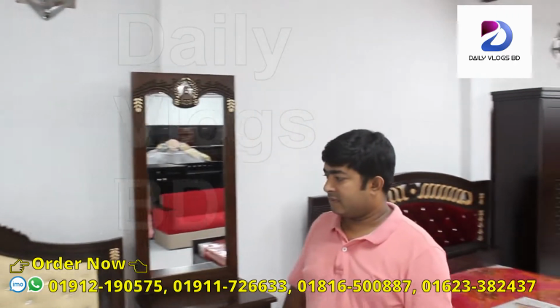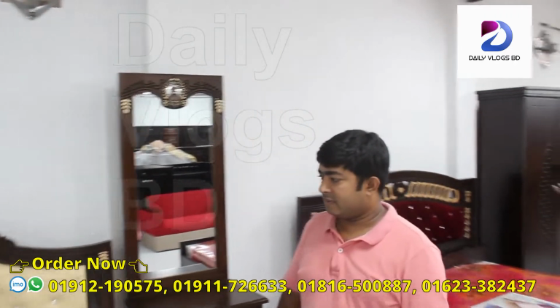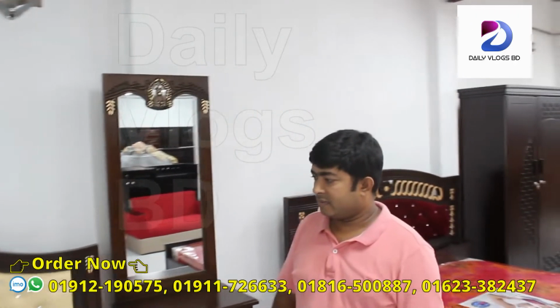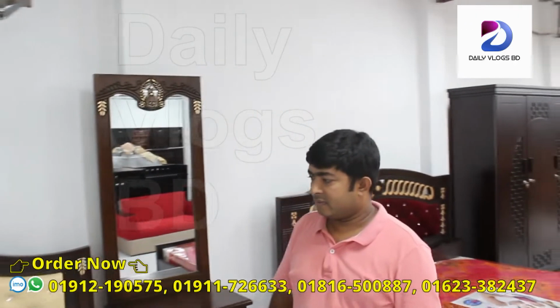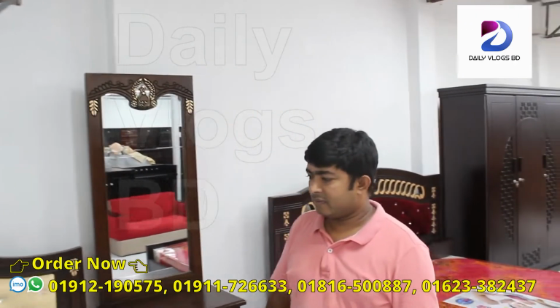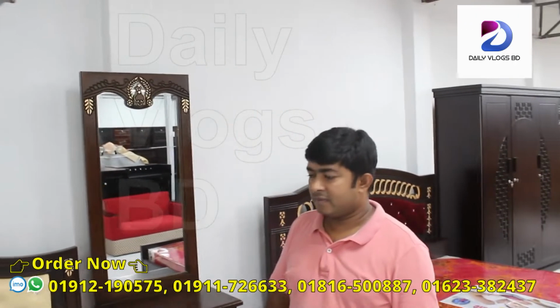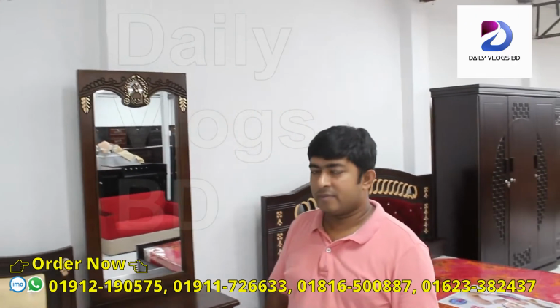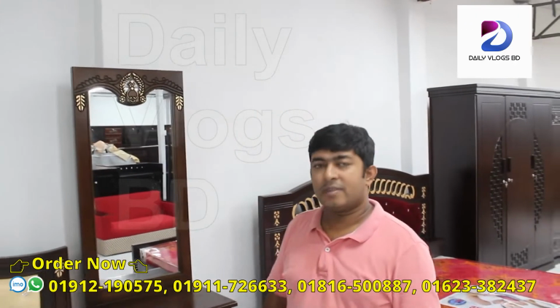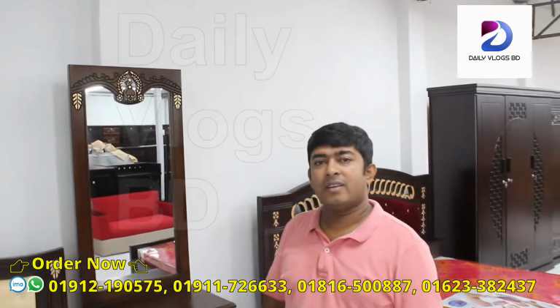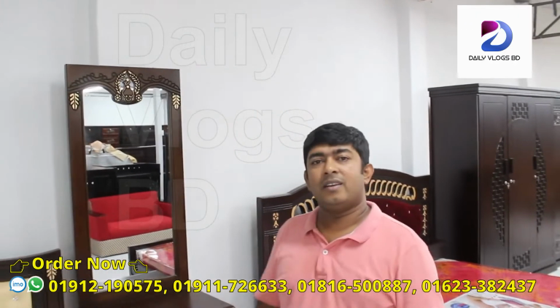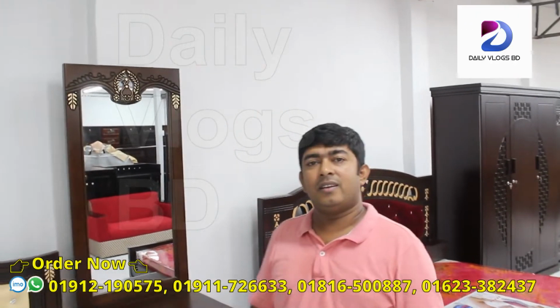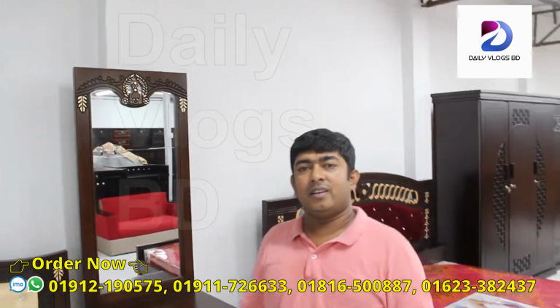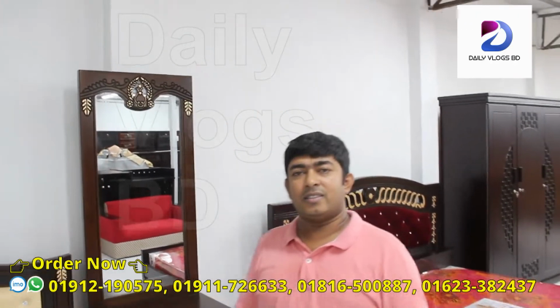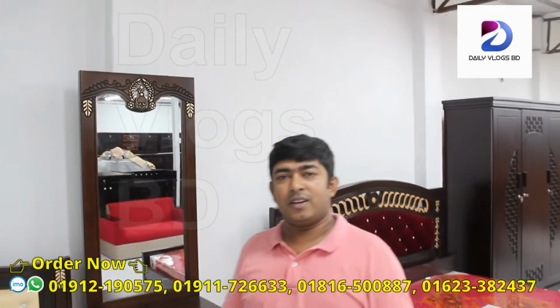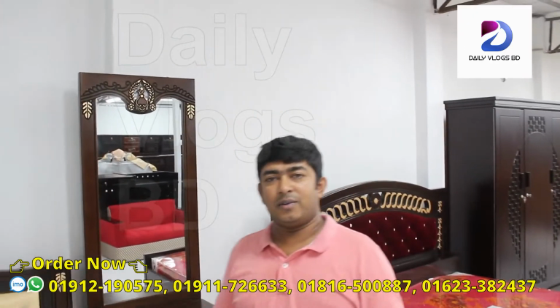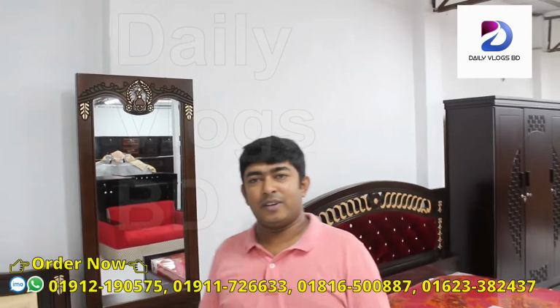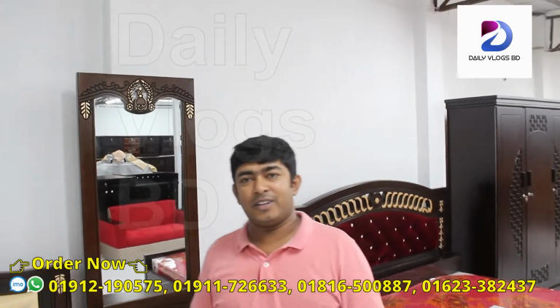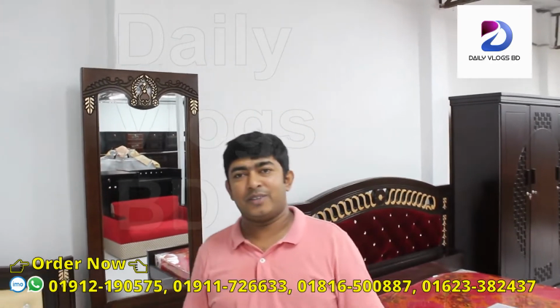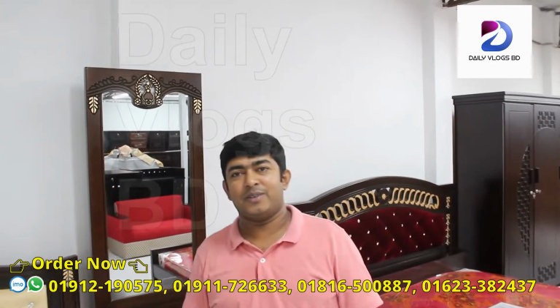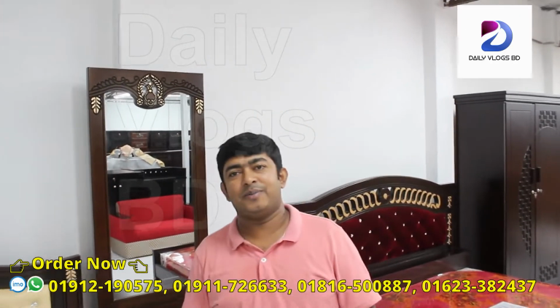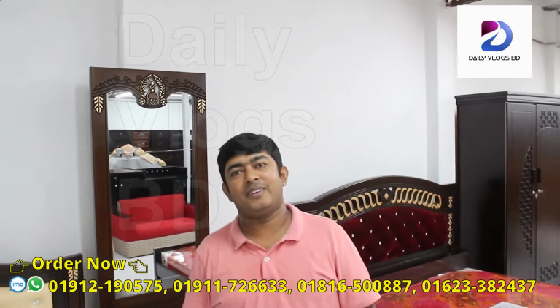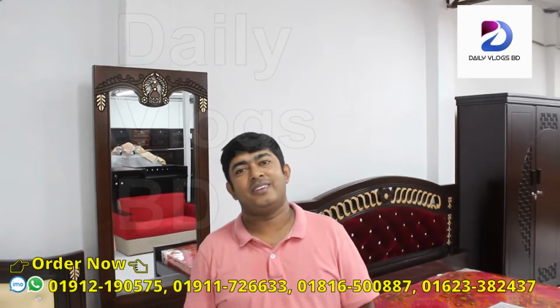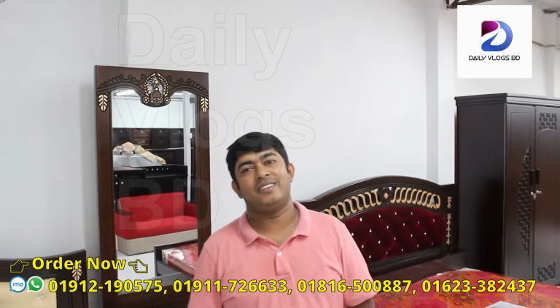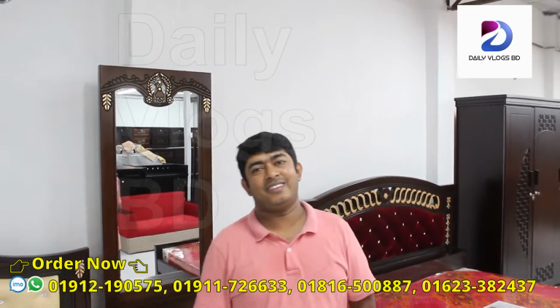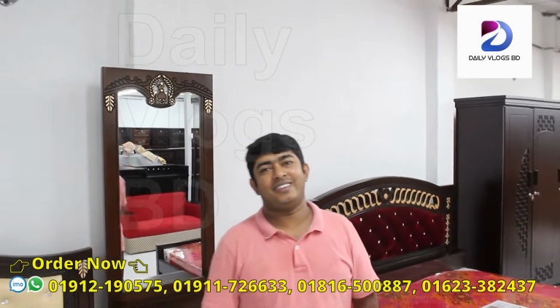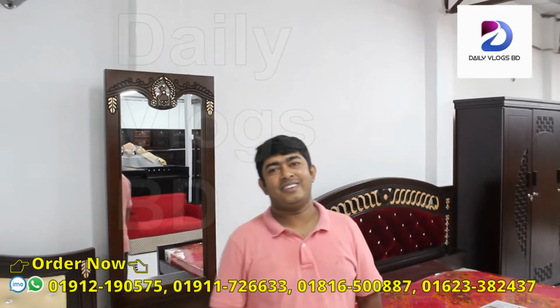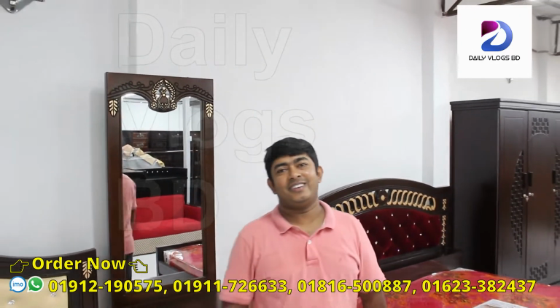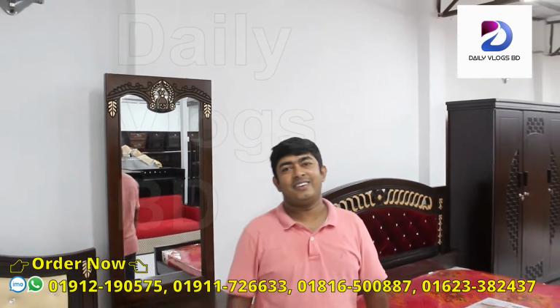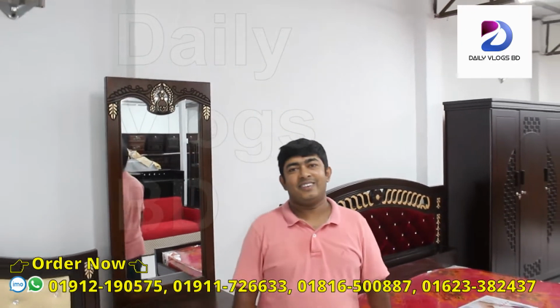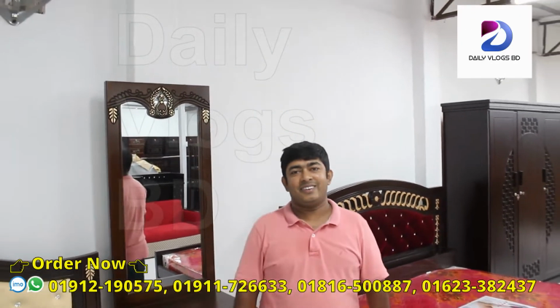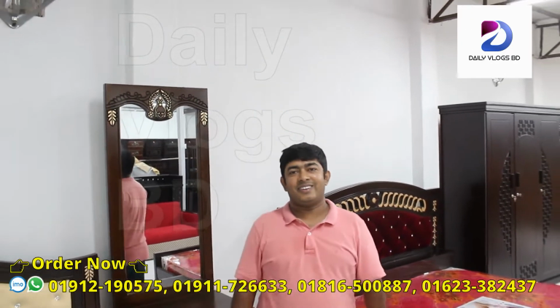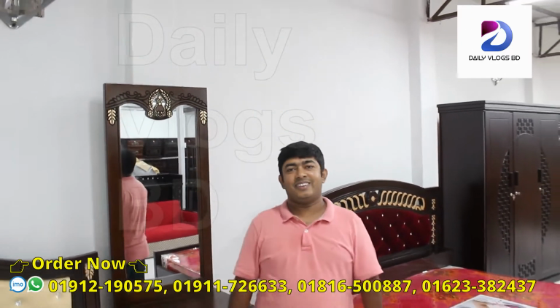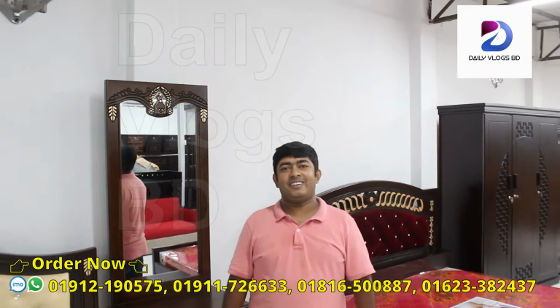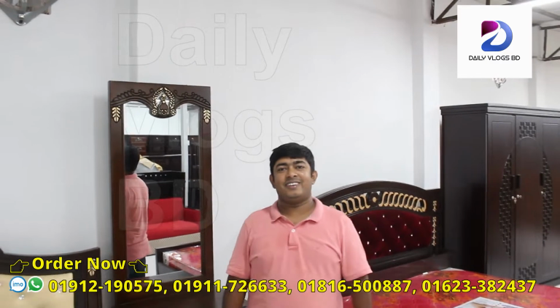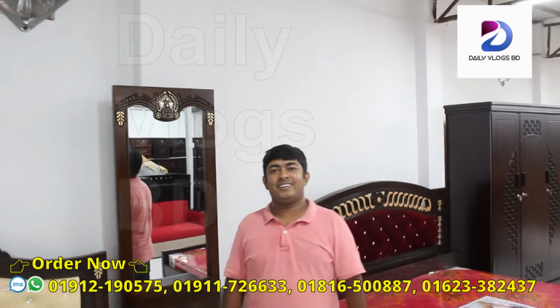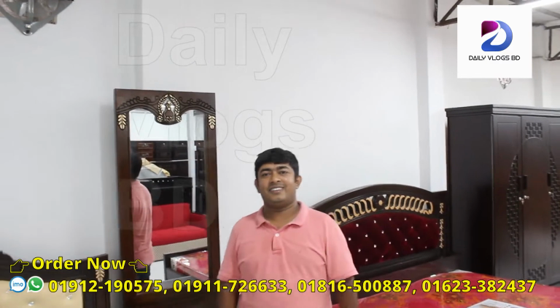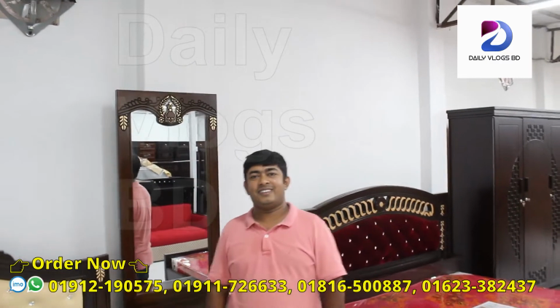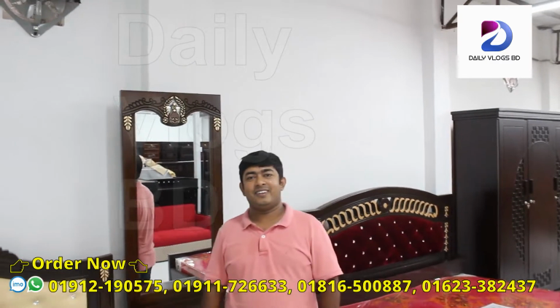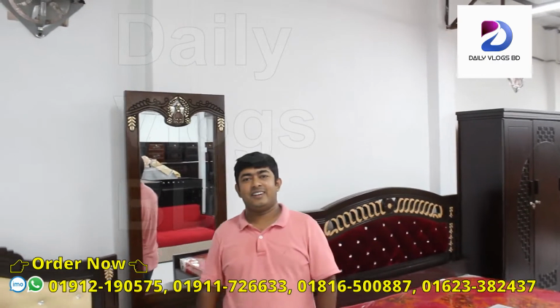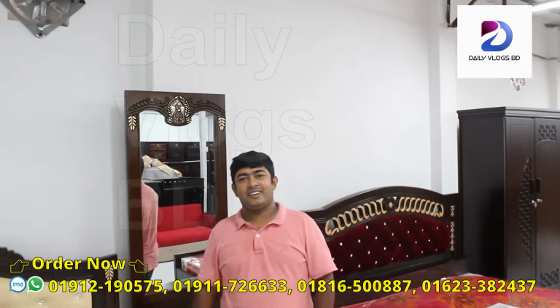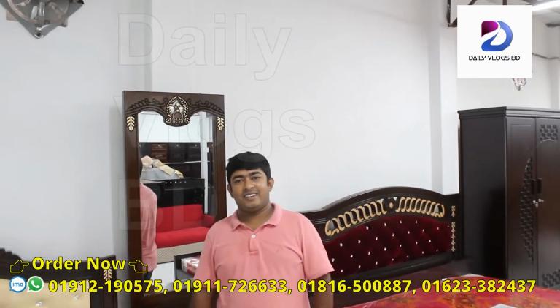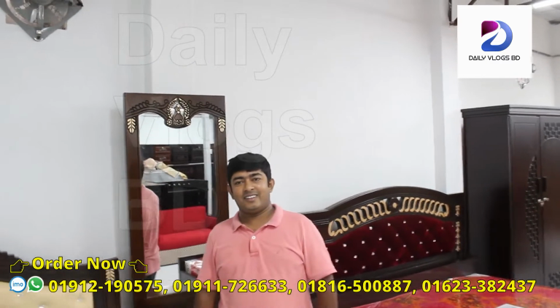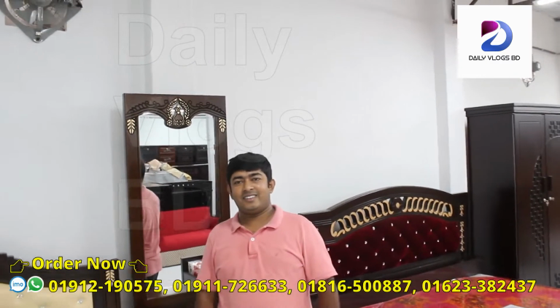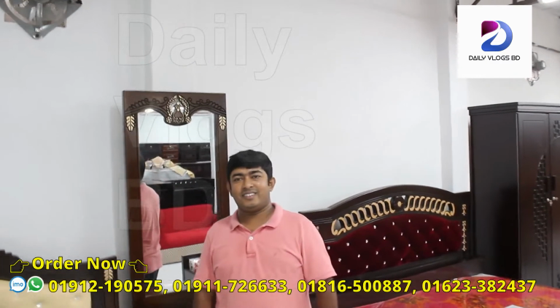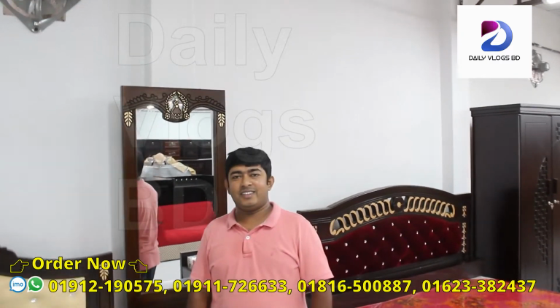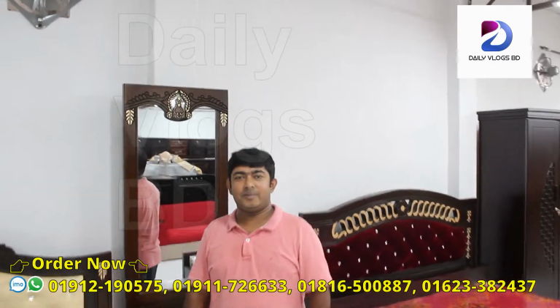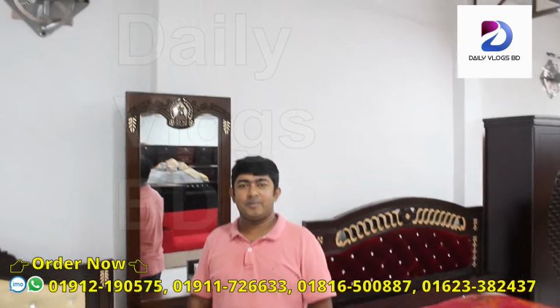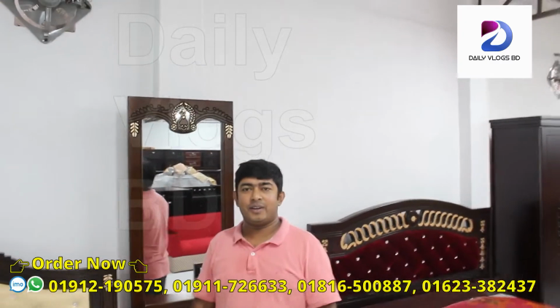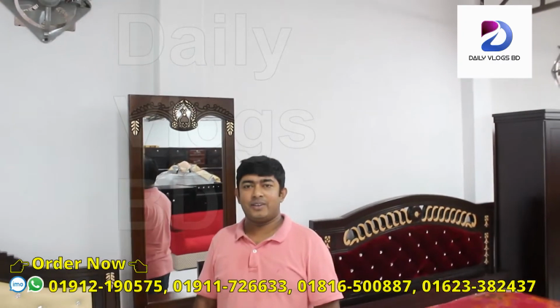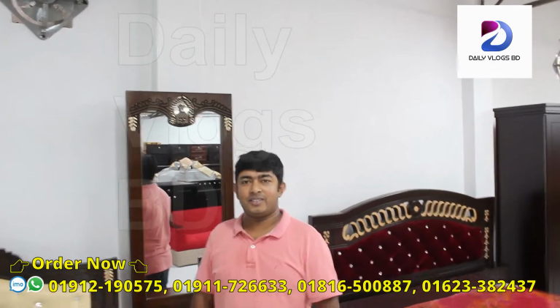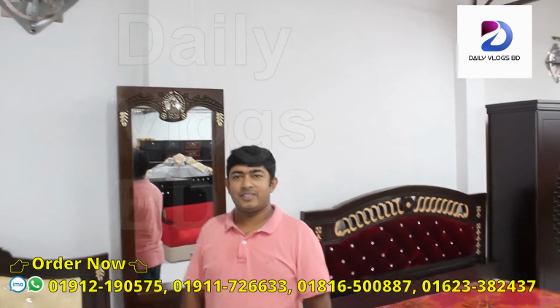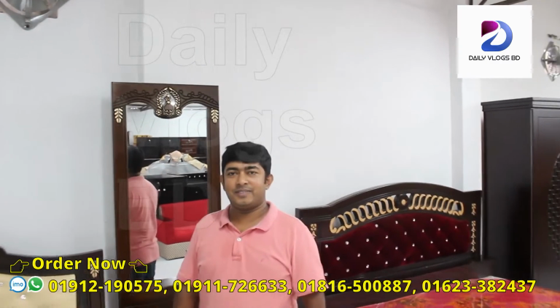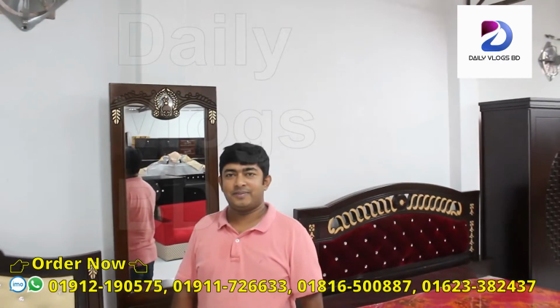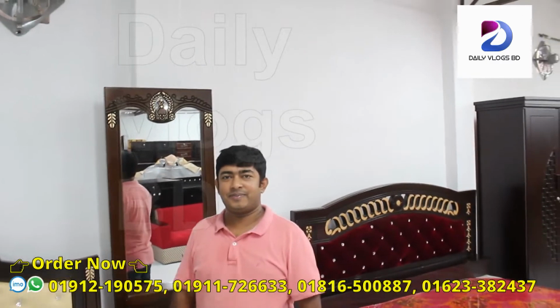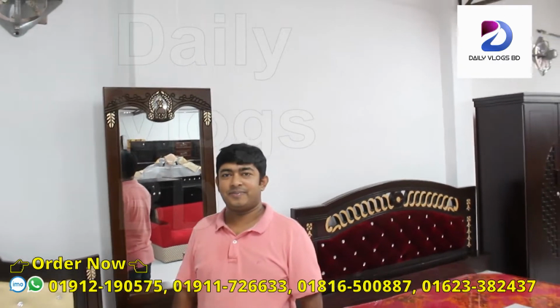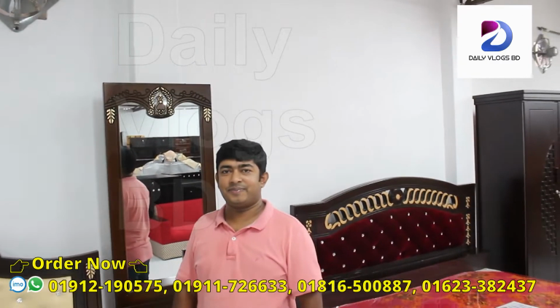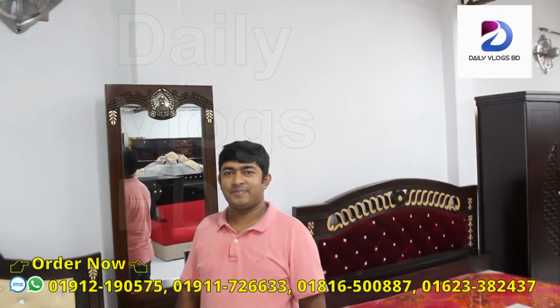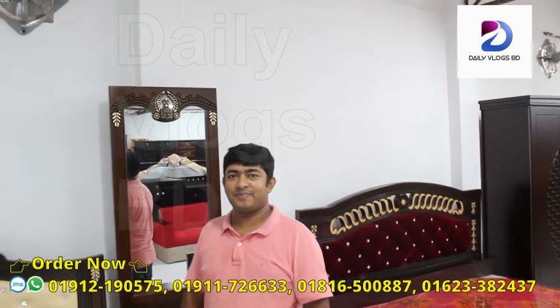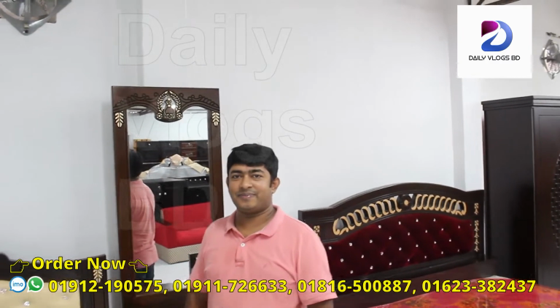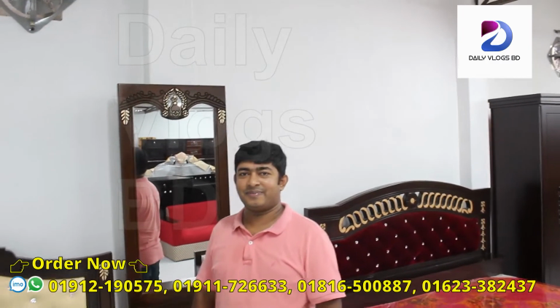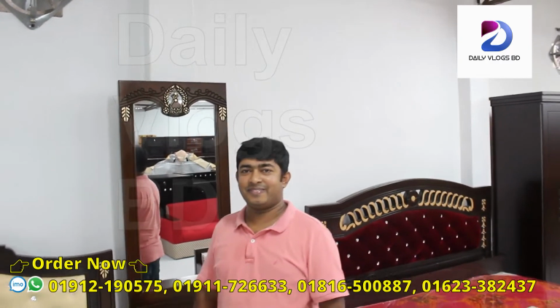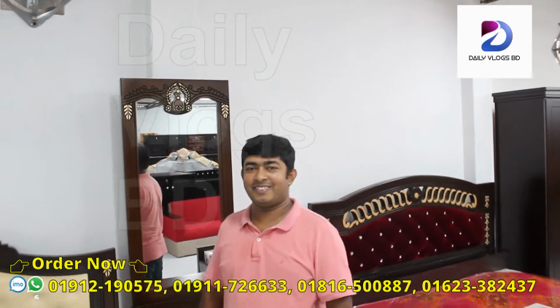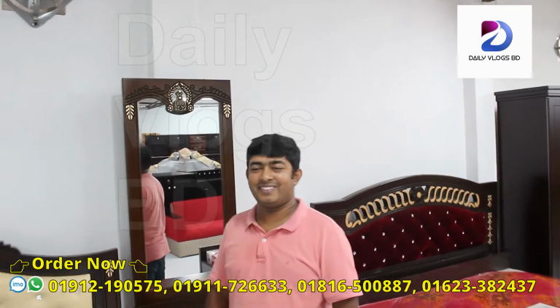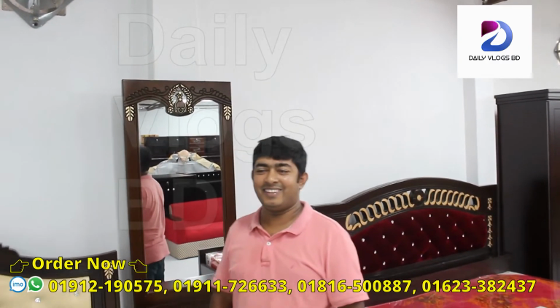How are you? Assalamualaikum. We have a great time to see the bedroom set.